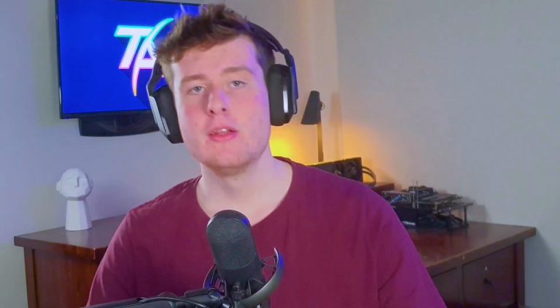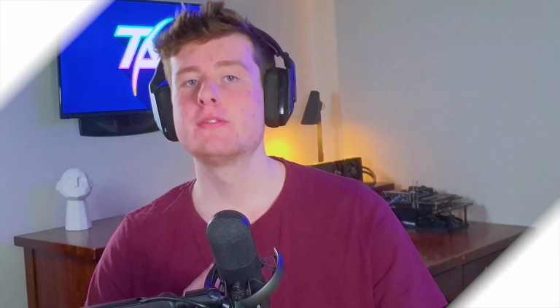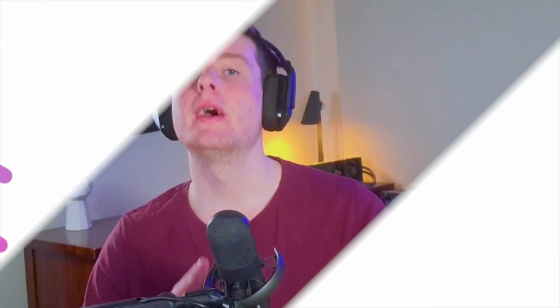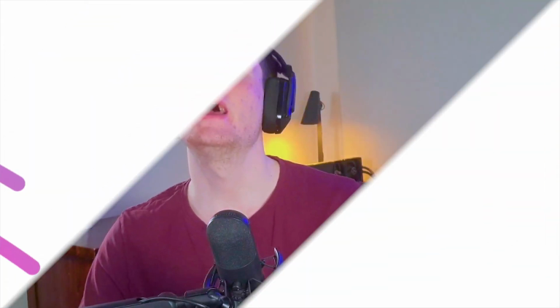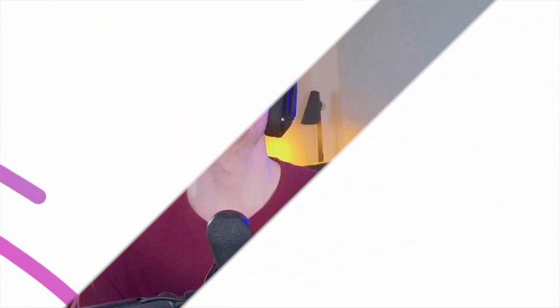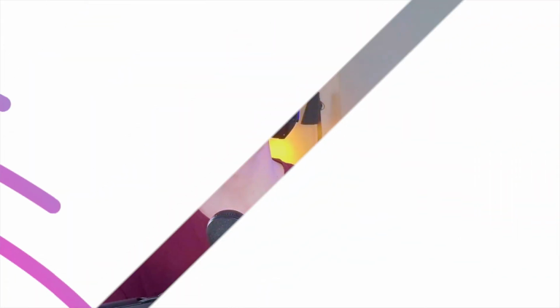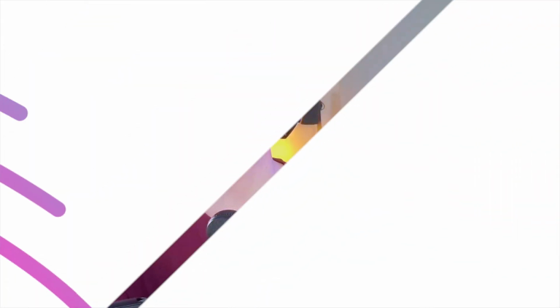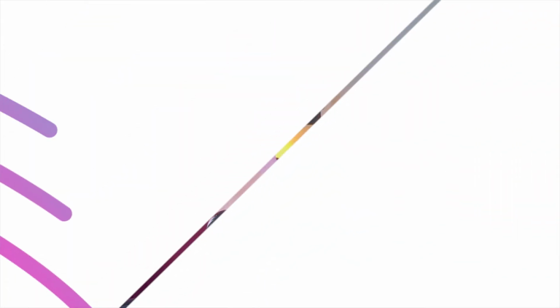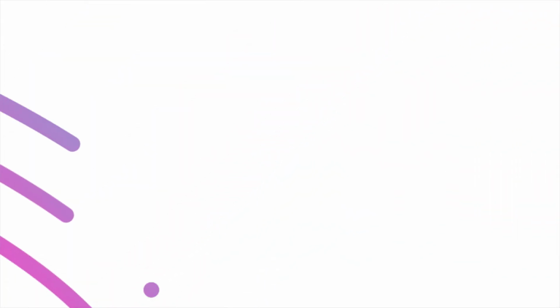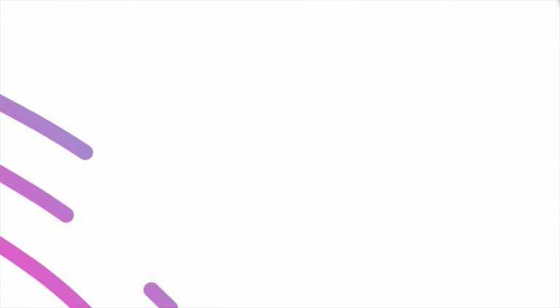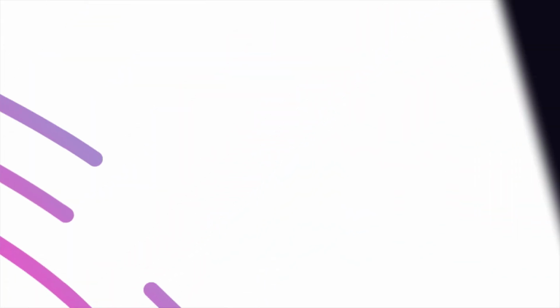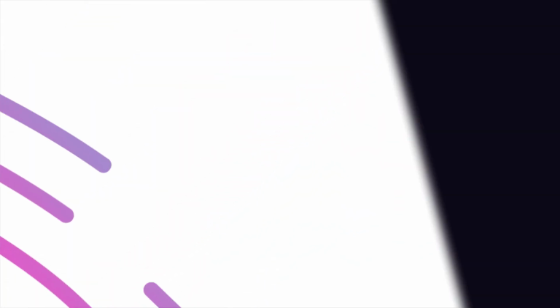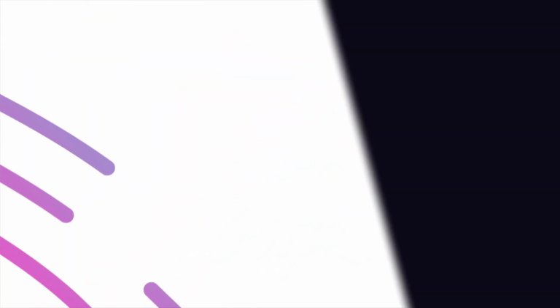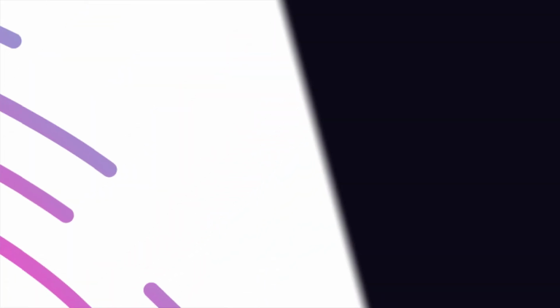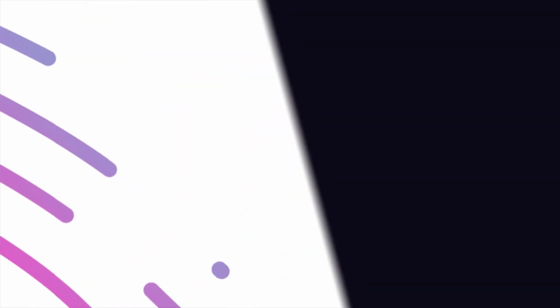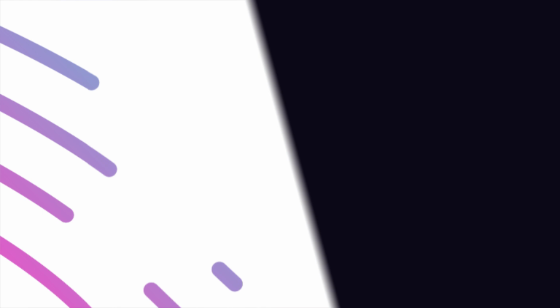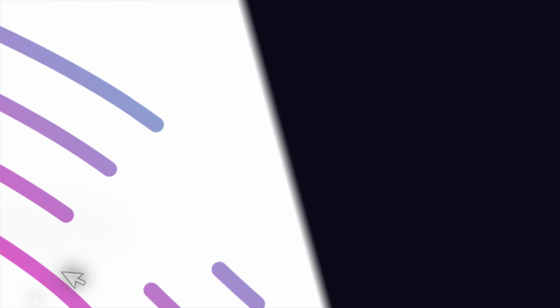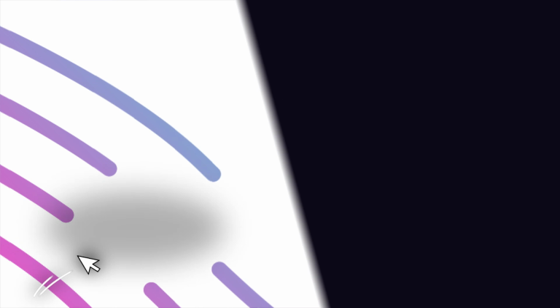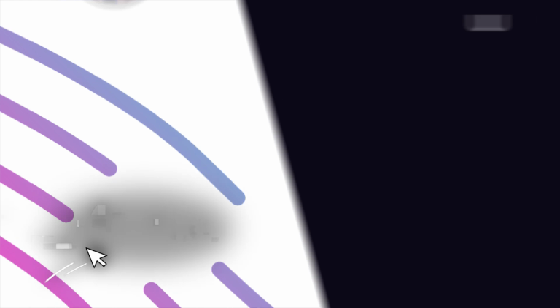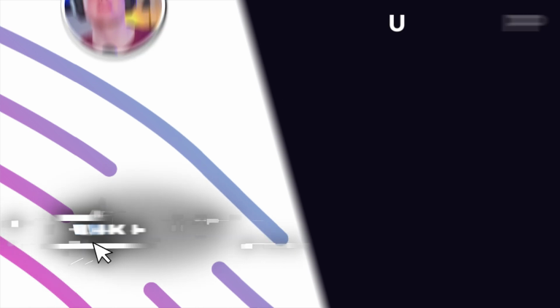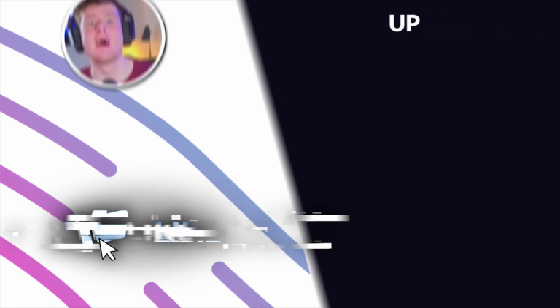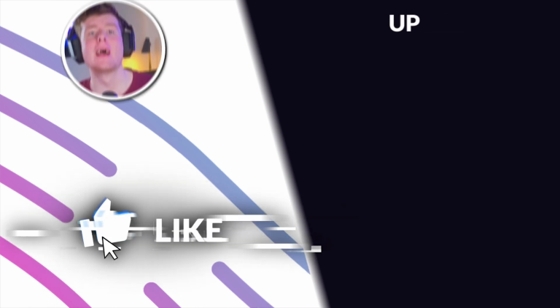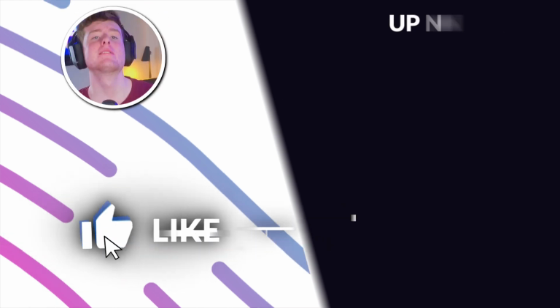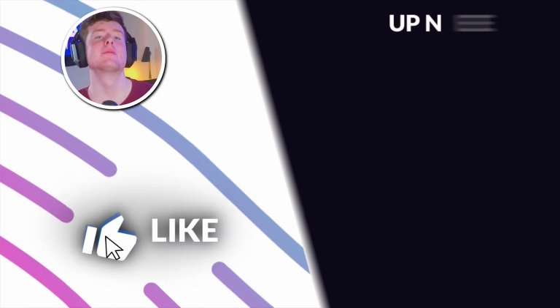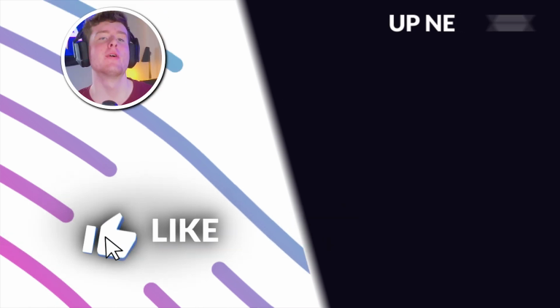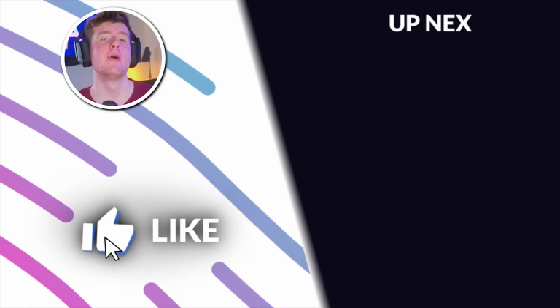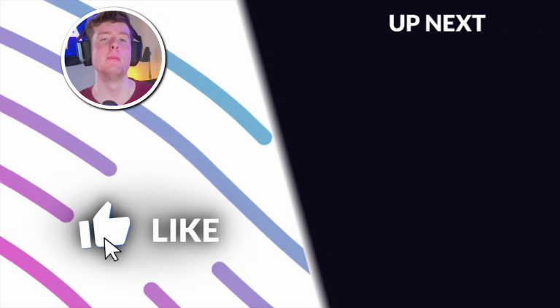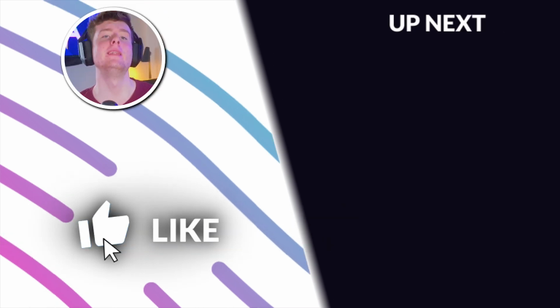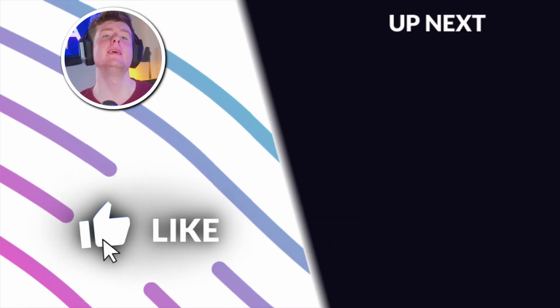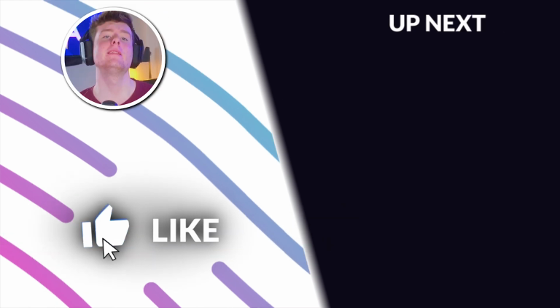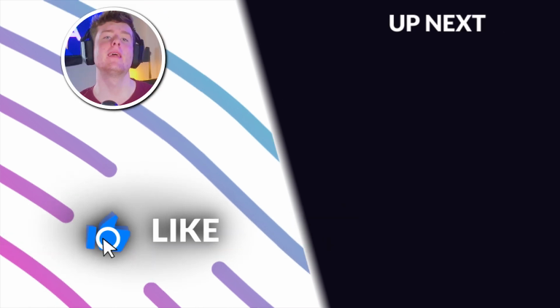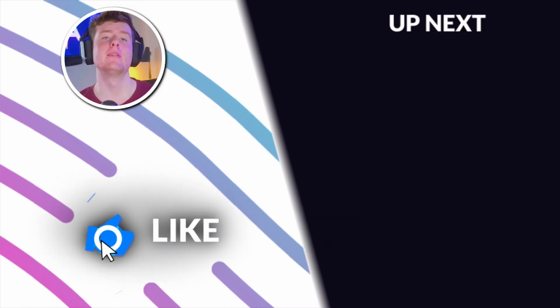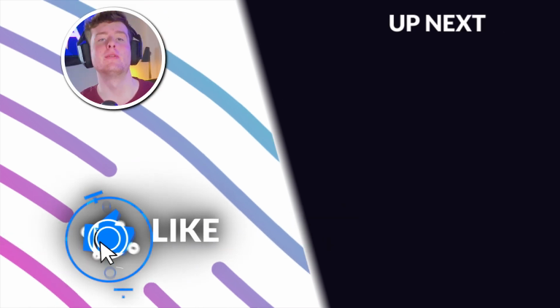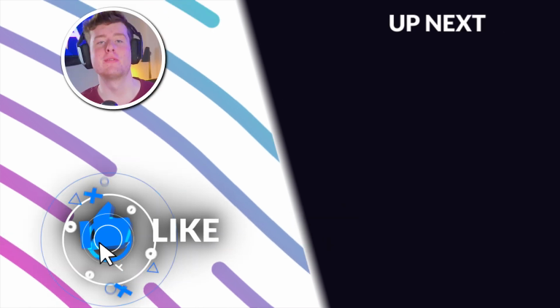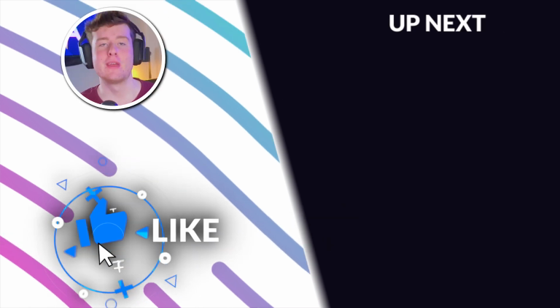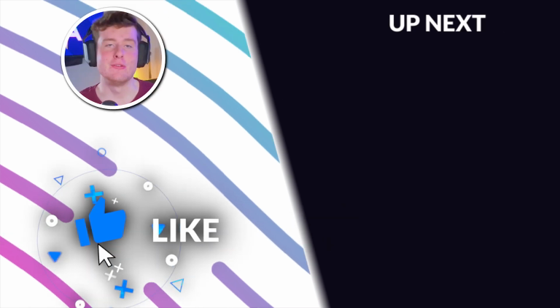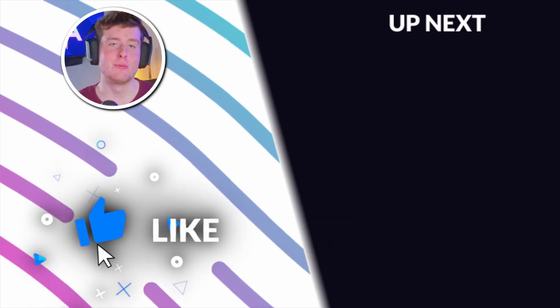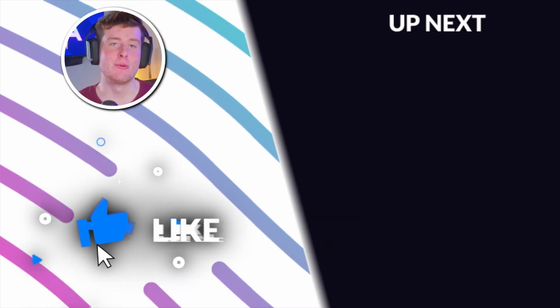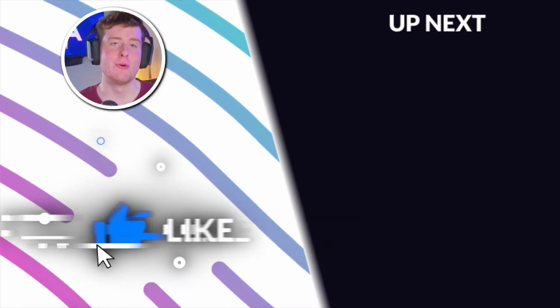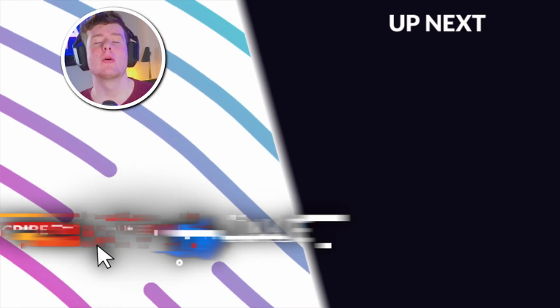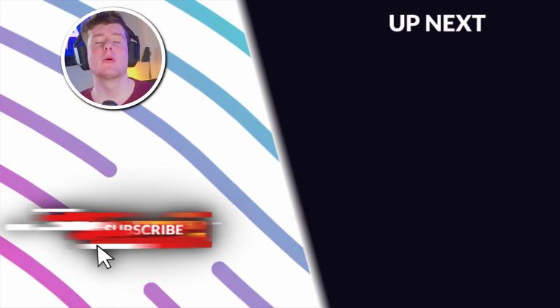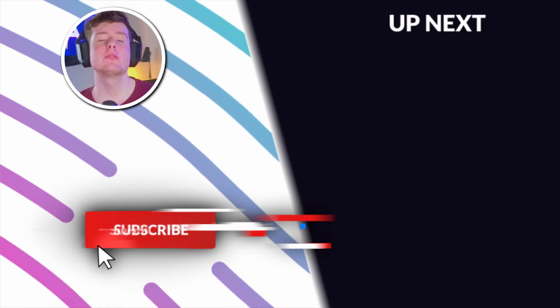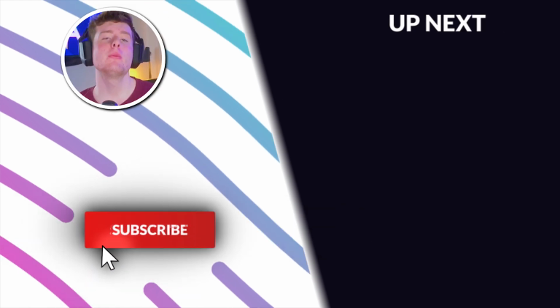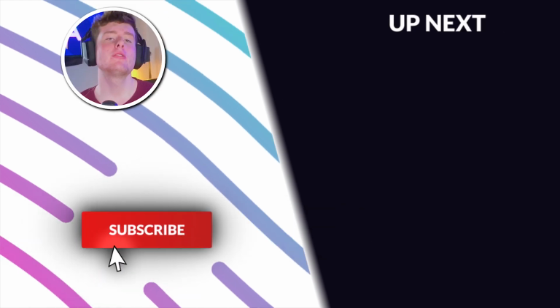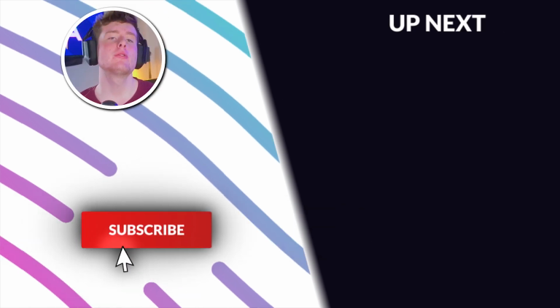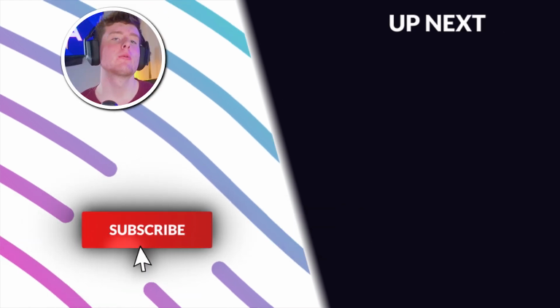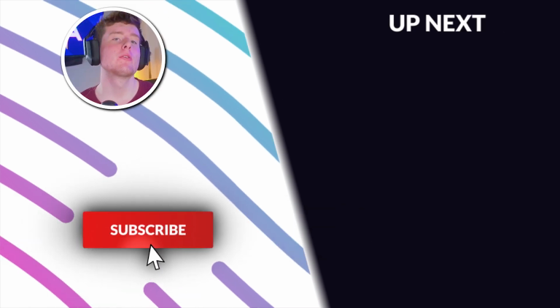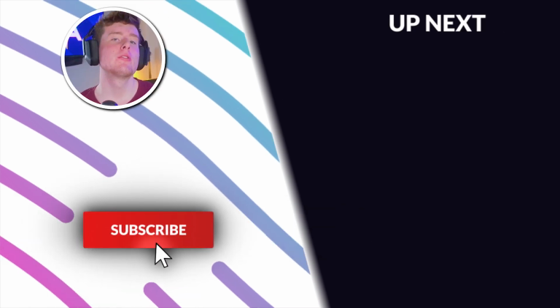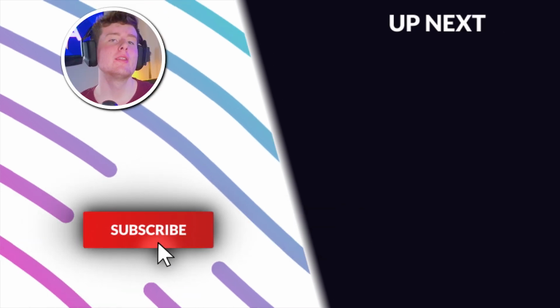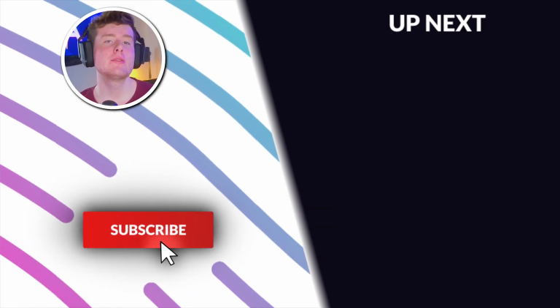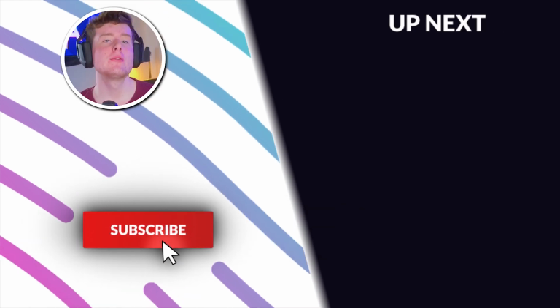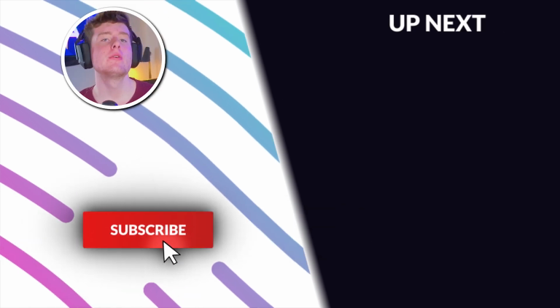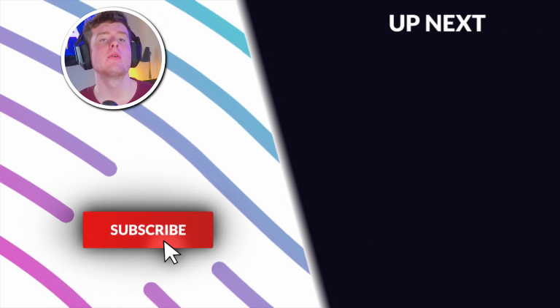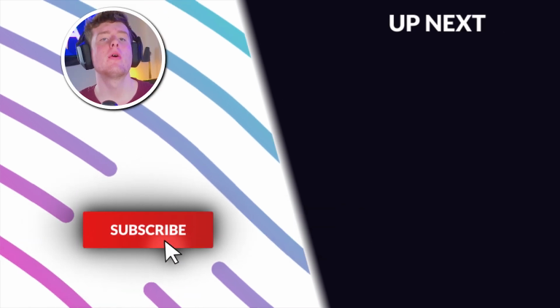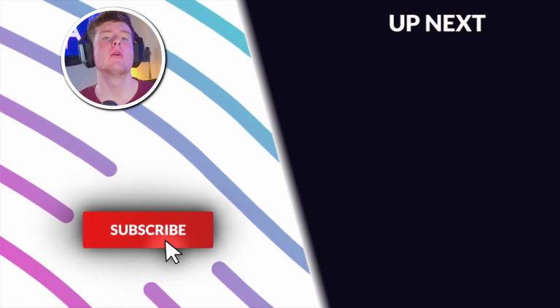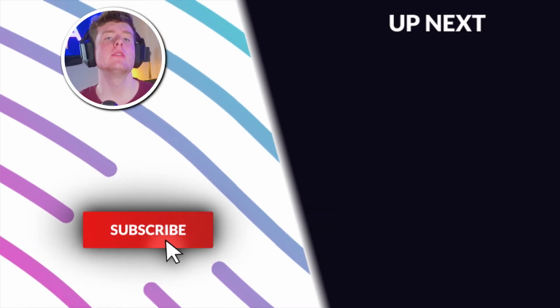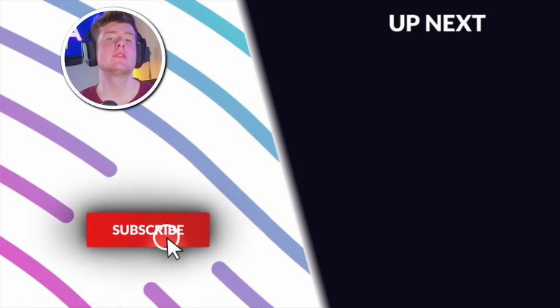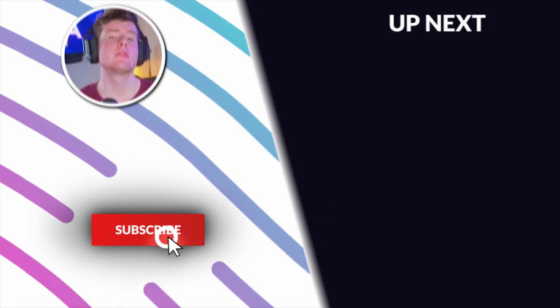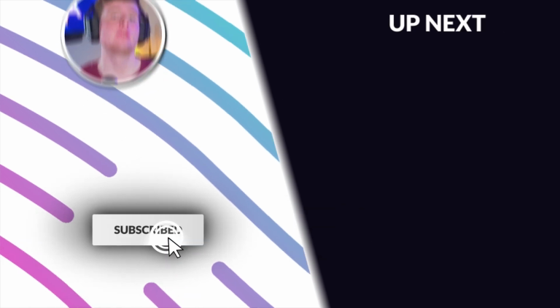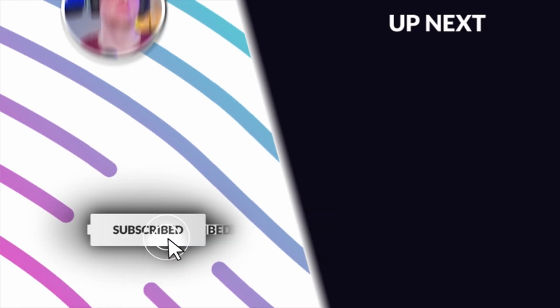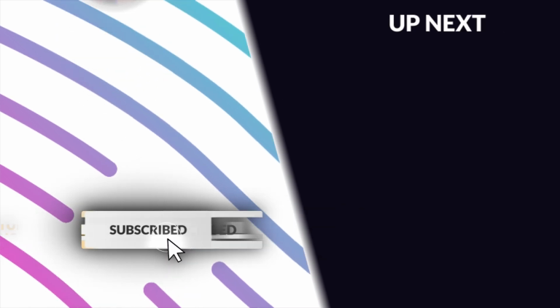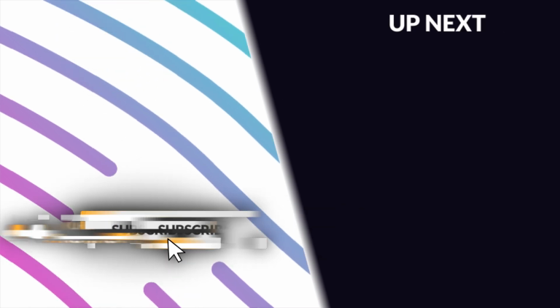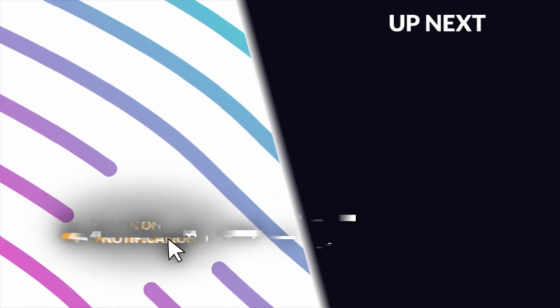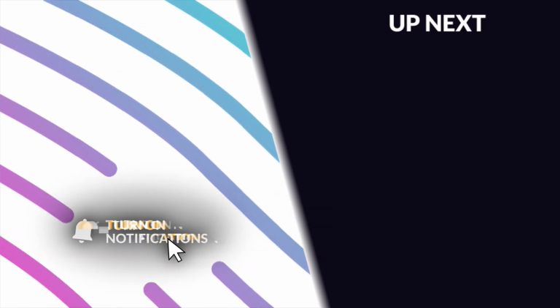Anyway, that's all for today. Make sure to like, subscribe, and hit that notification bell. Also make sure to watch the video on screen right now.